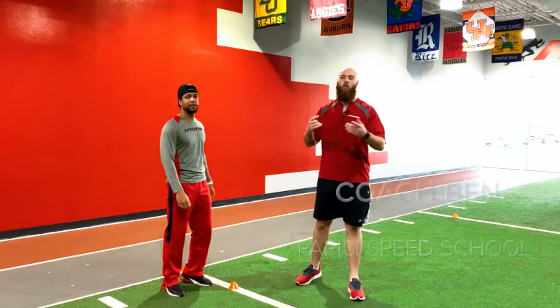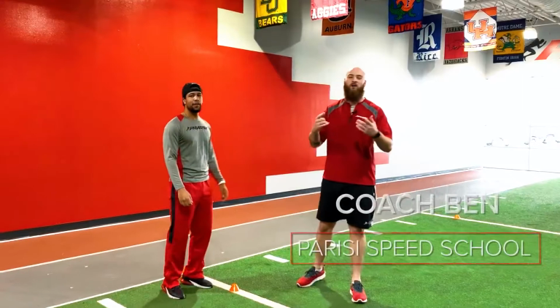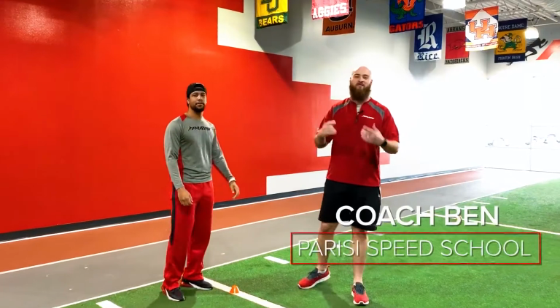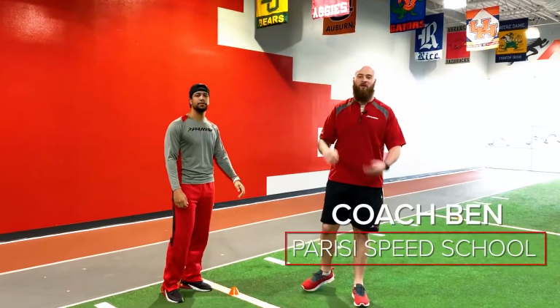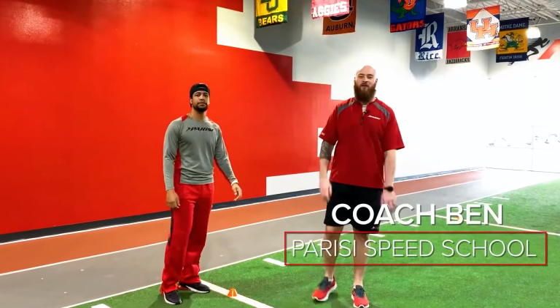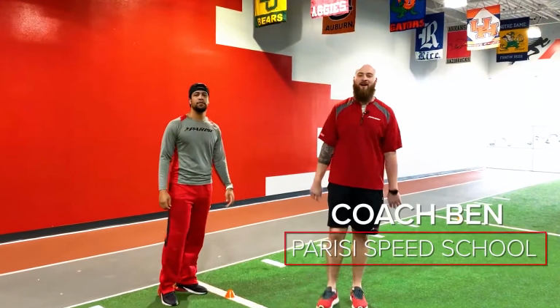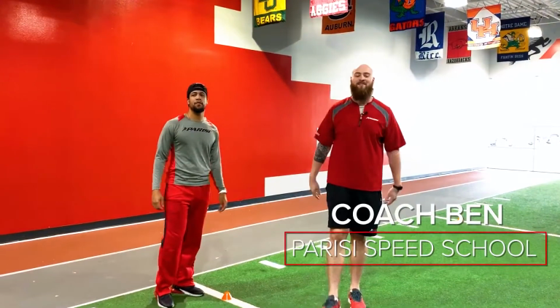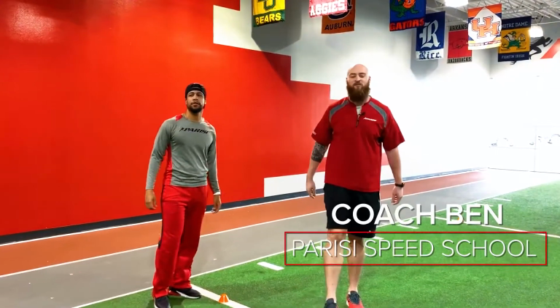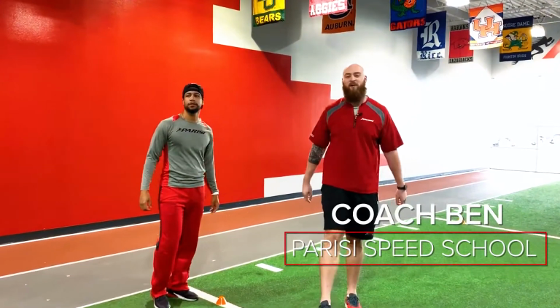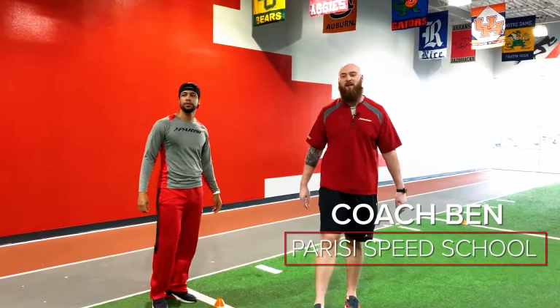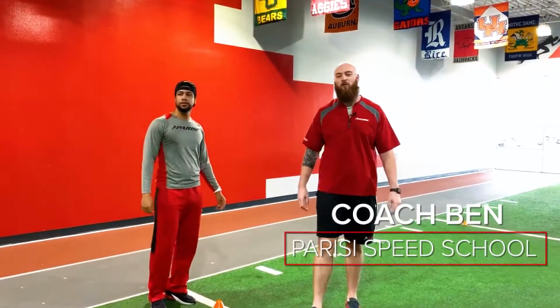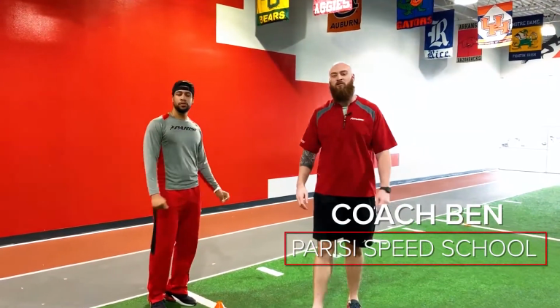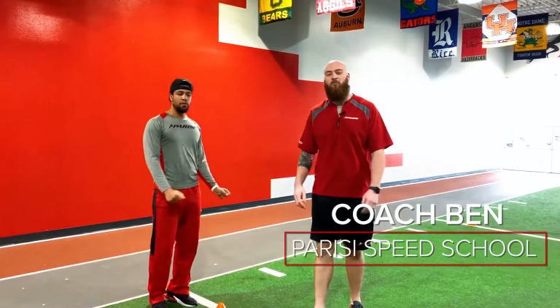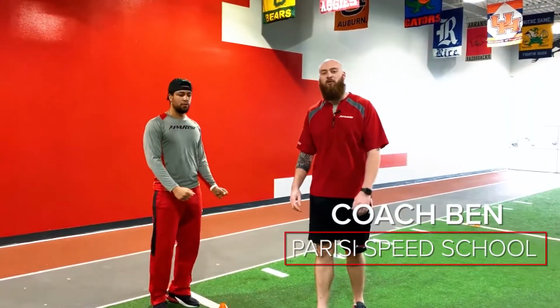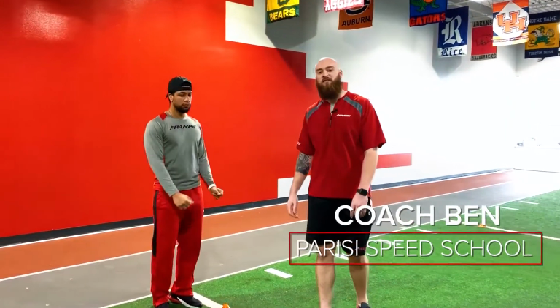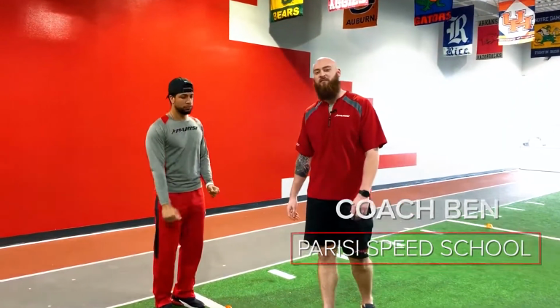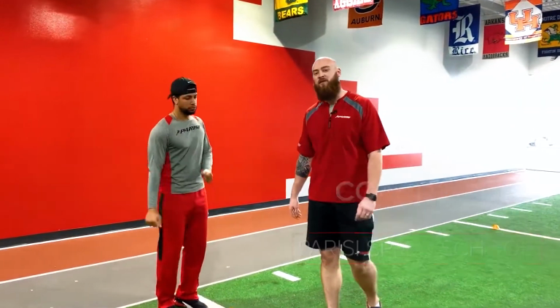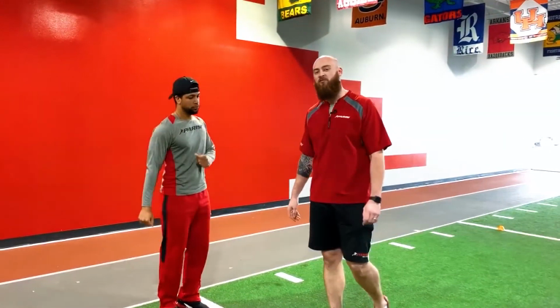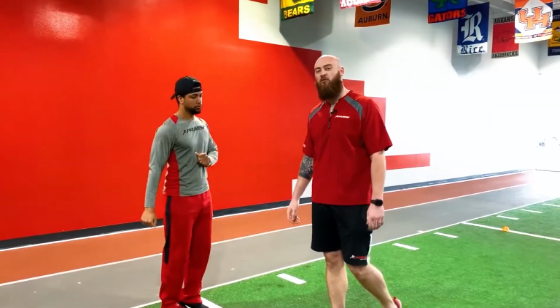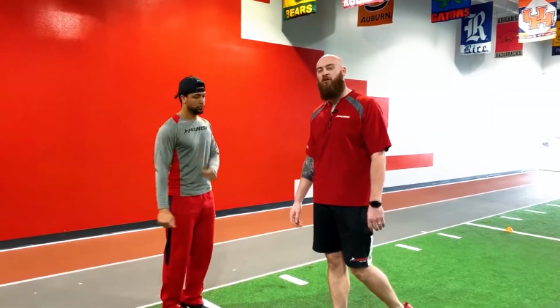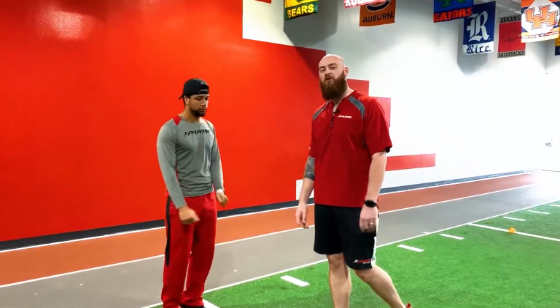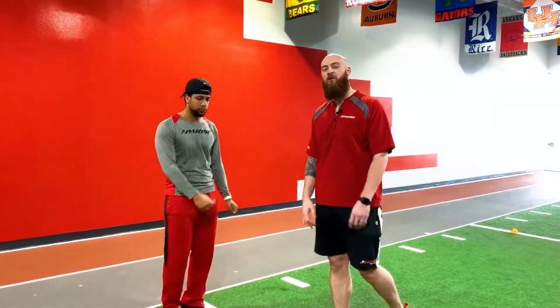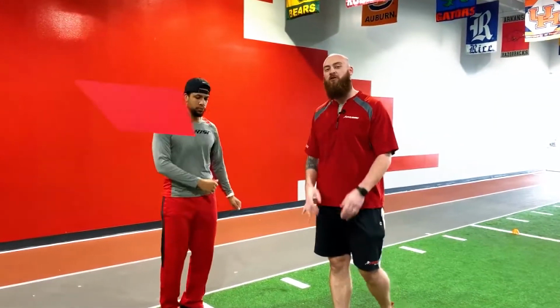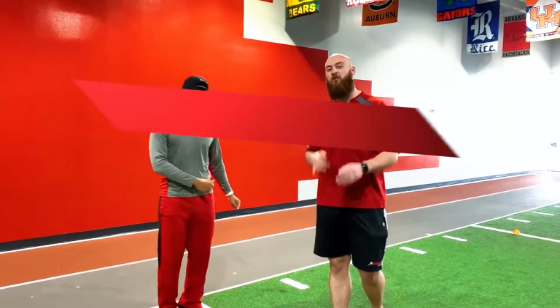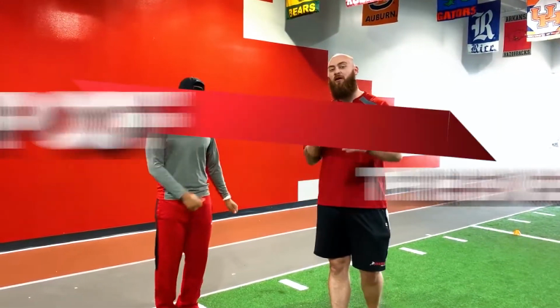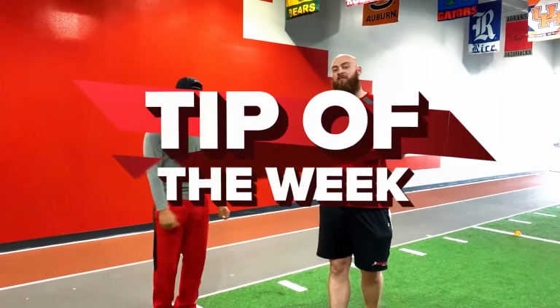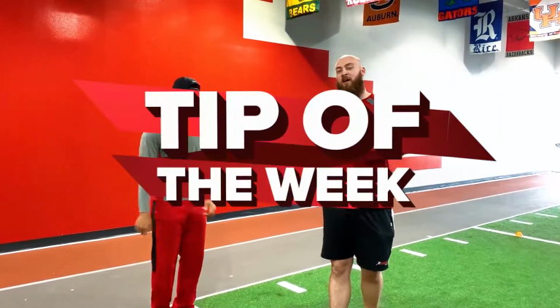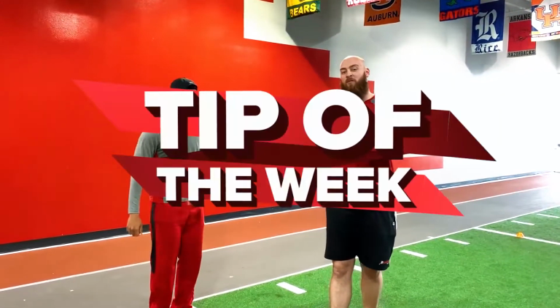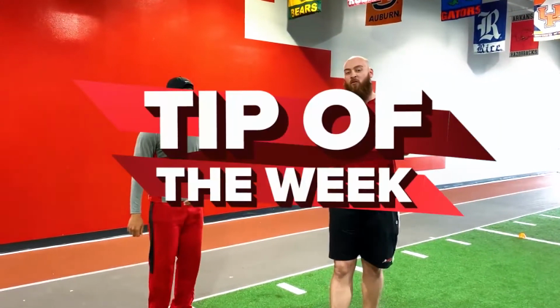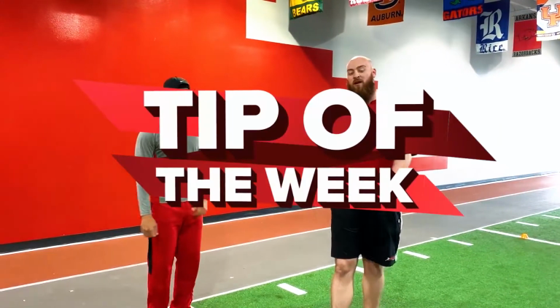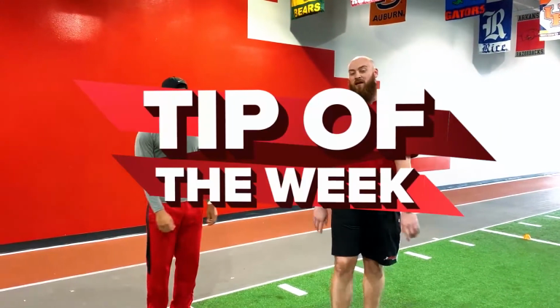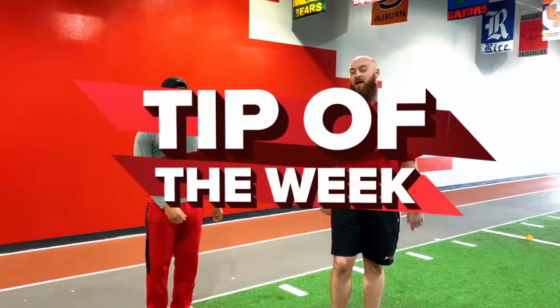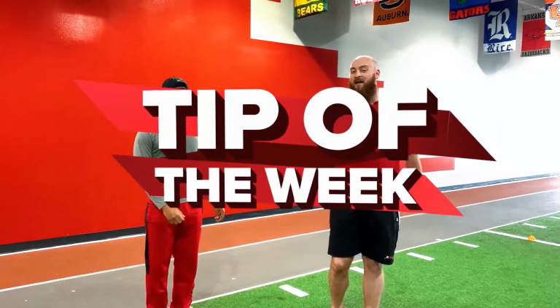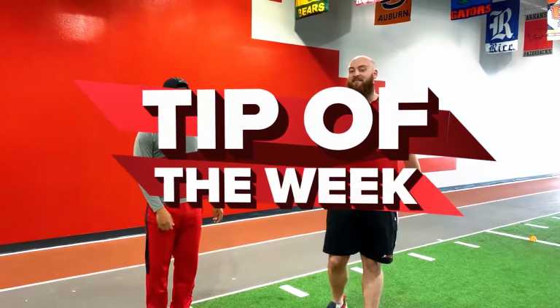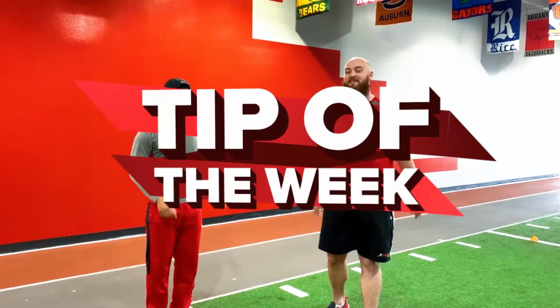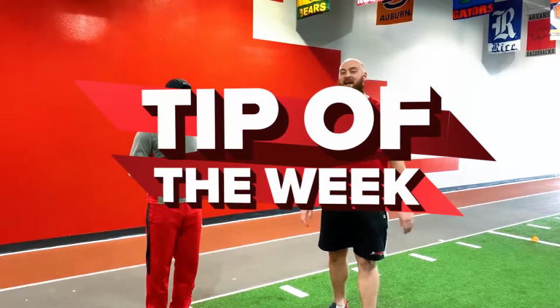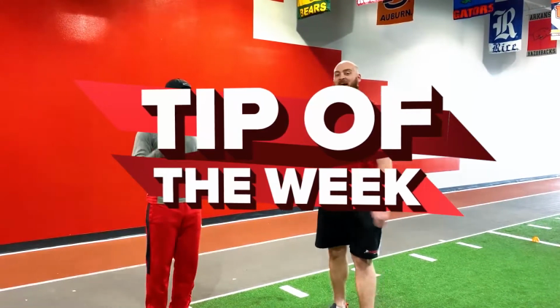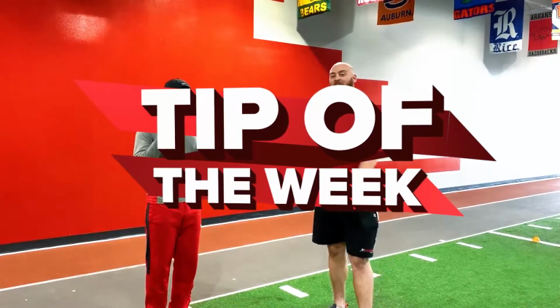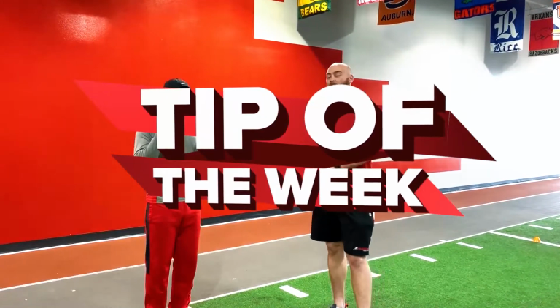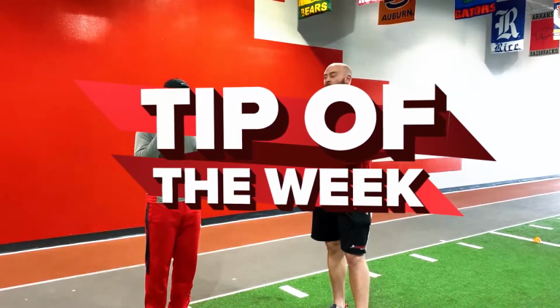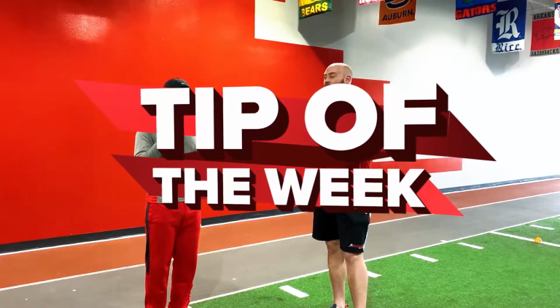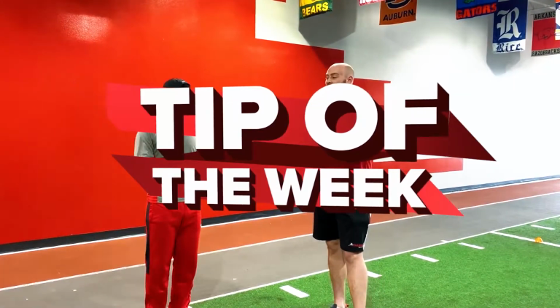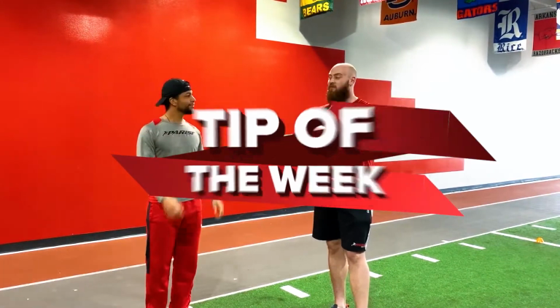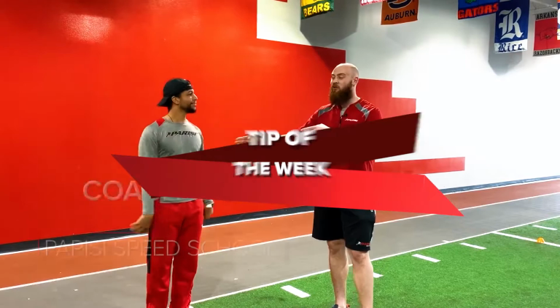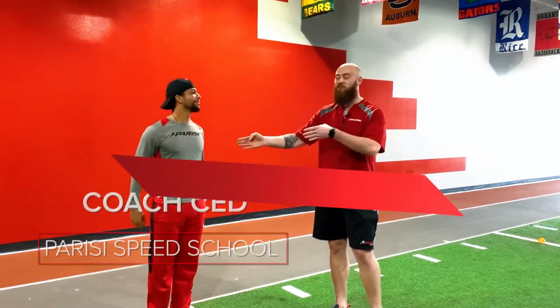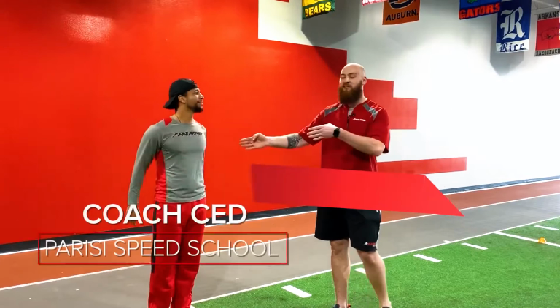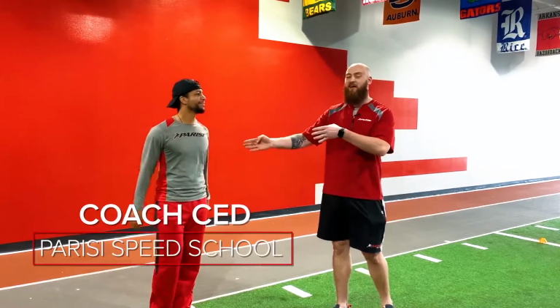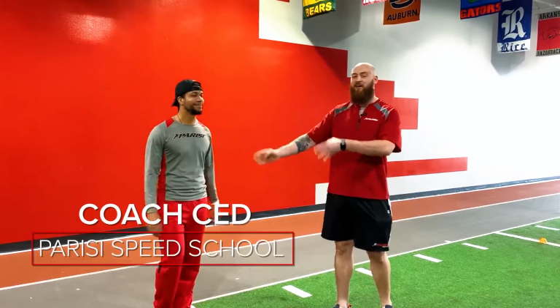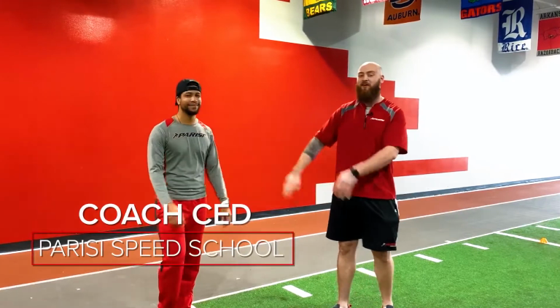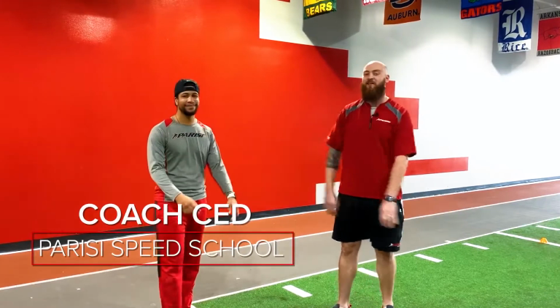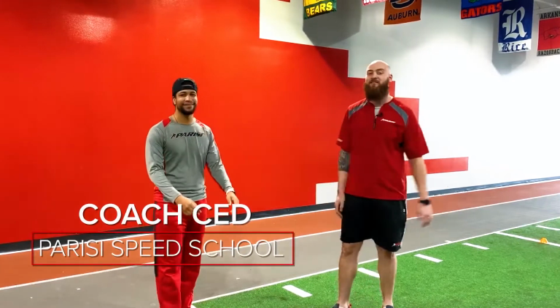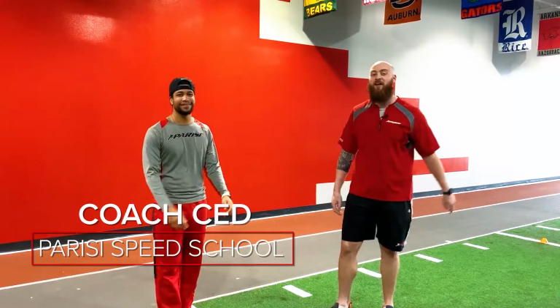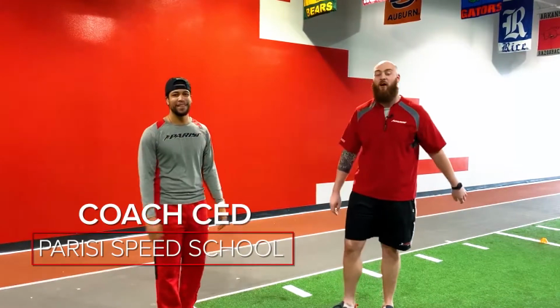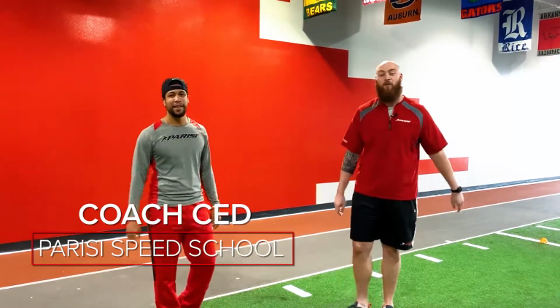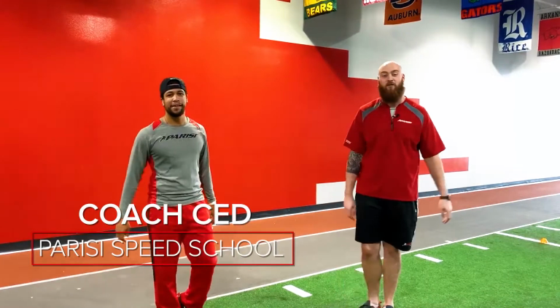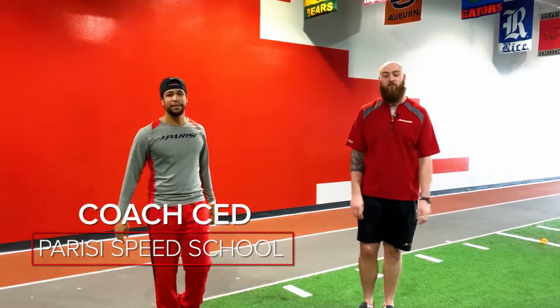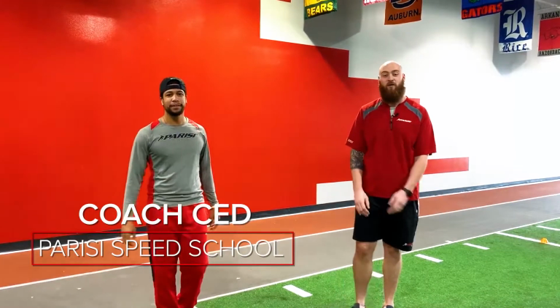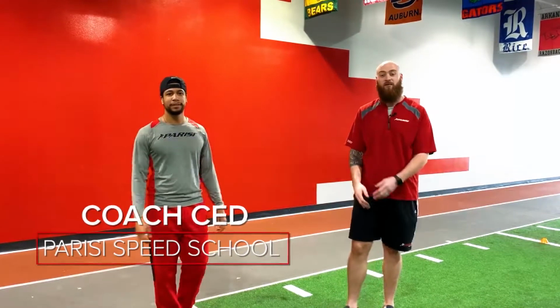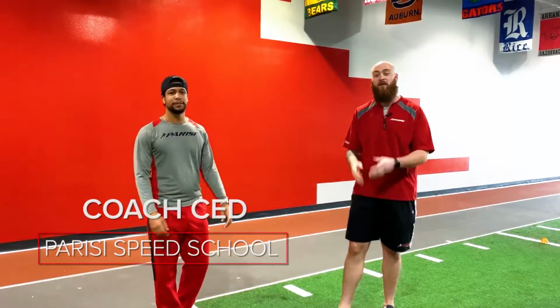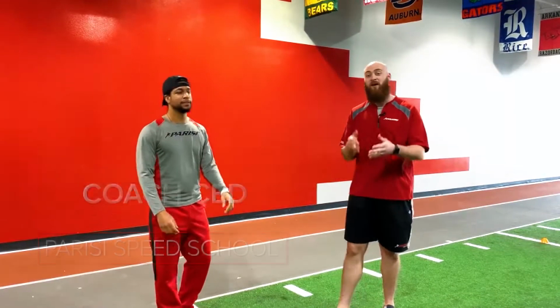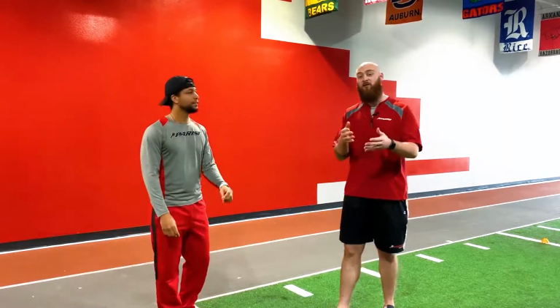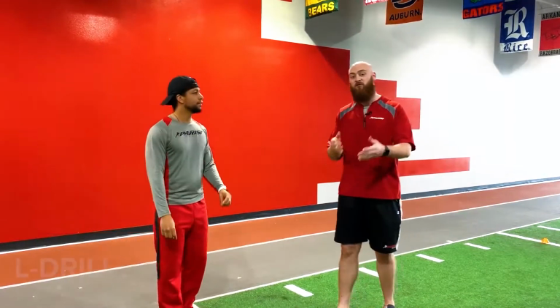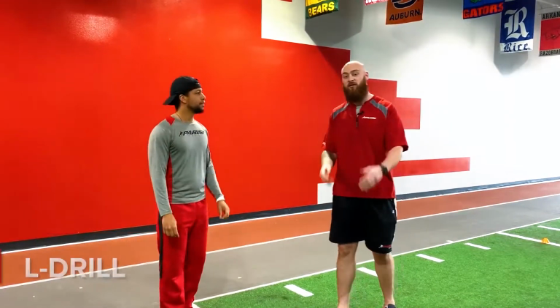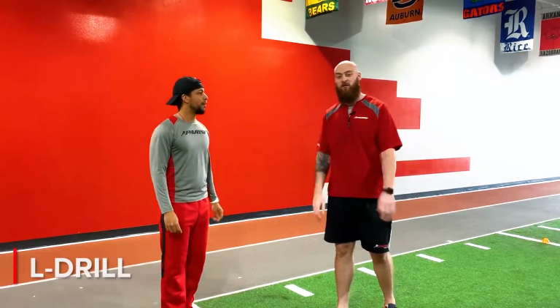What's up guys? It's Ben here with the Parisi Speed School bringing you another trainer tip of the week. Today I got my man Coach Ced here and he's gonna help us with the L drill.